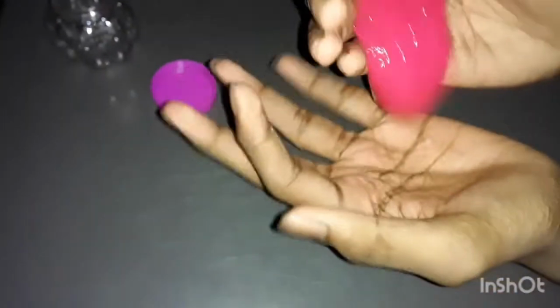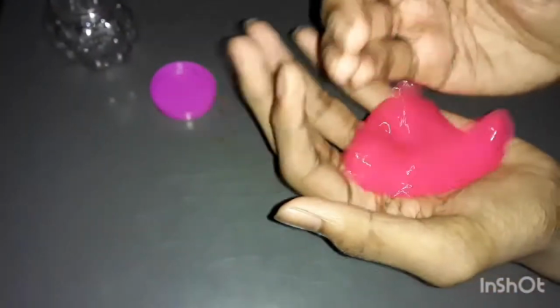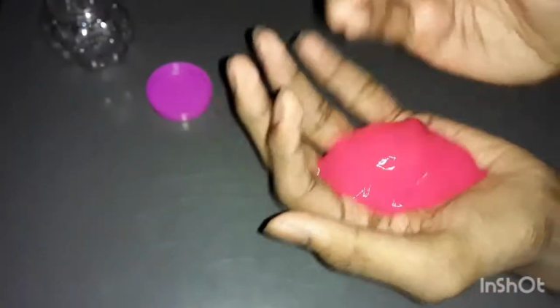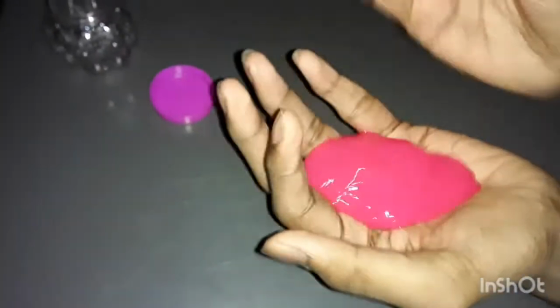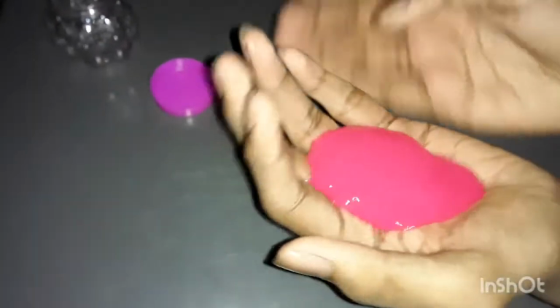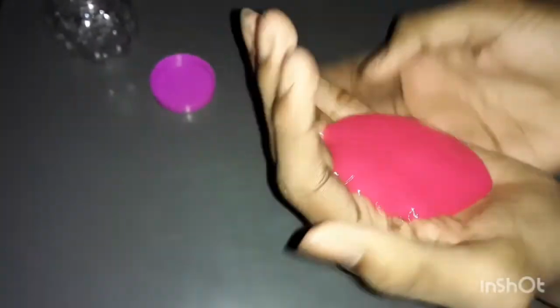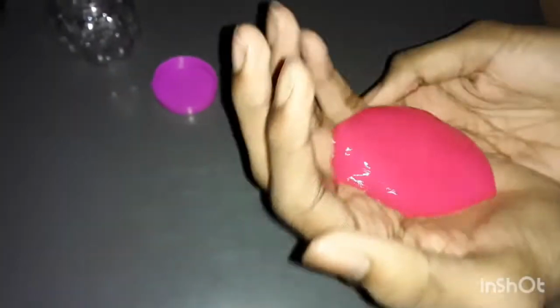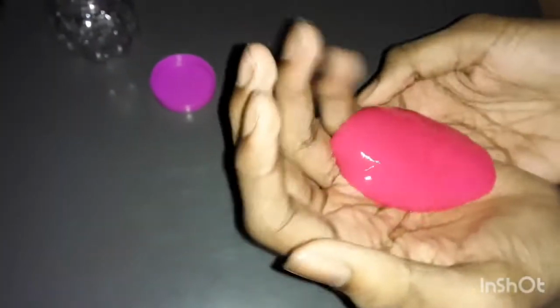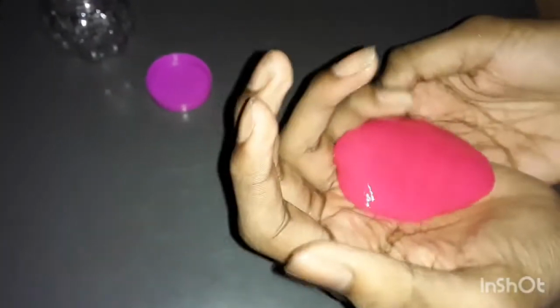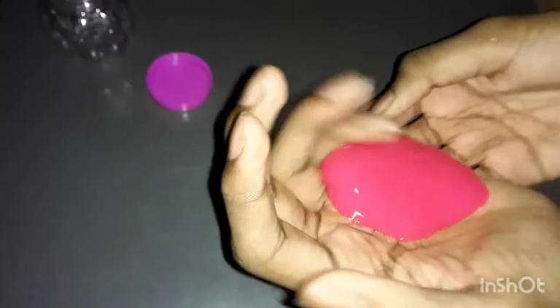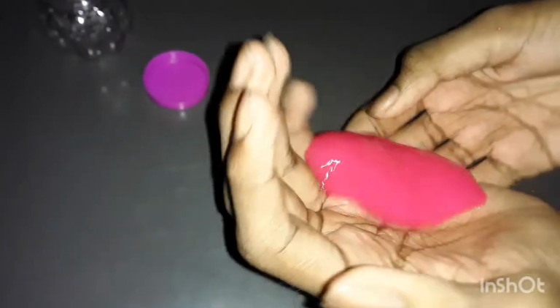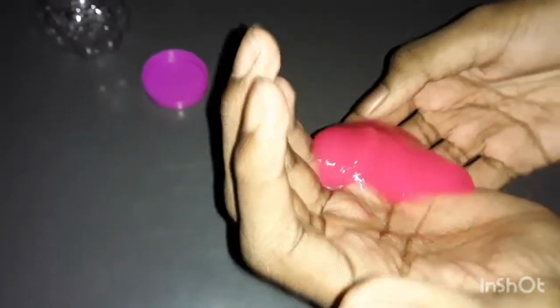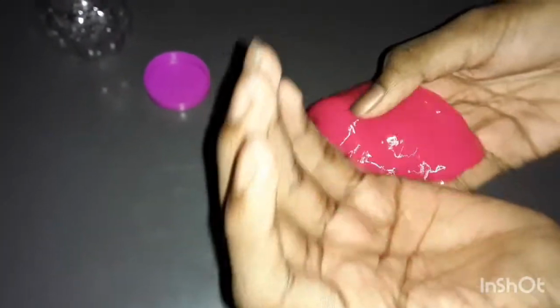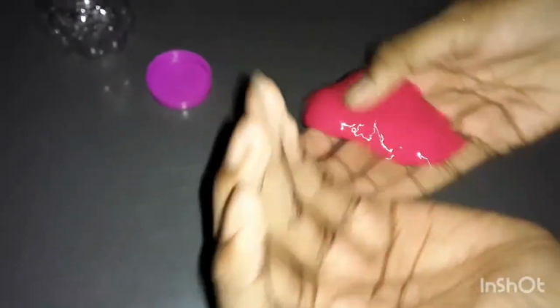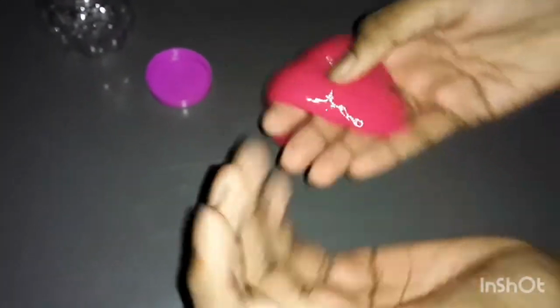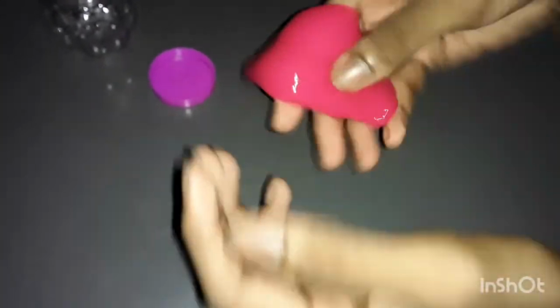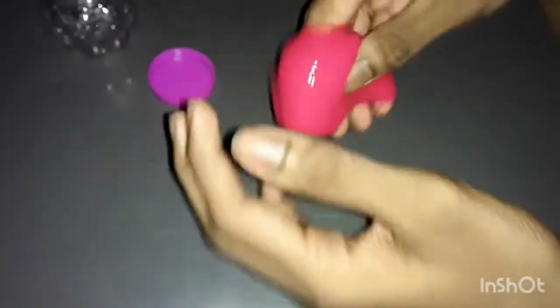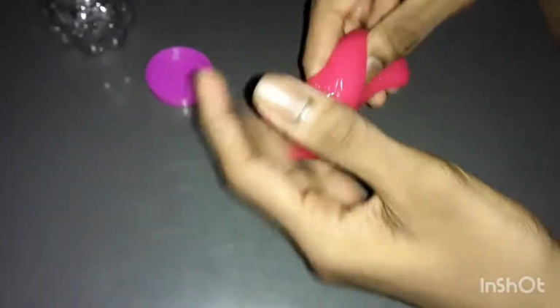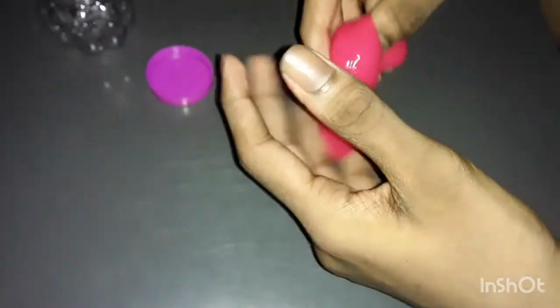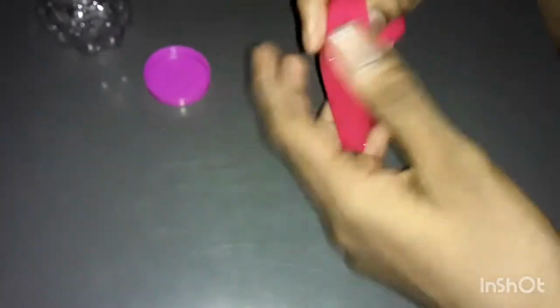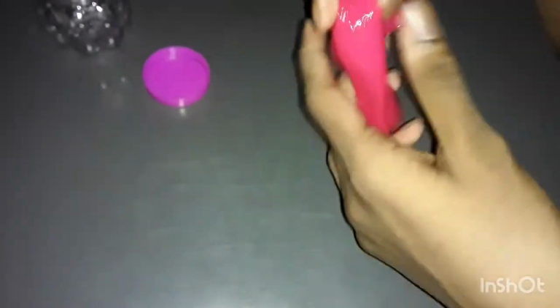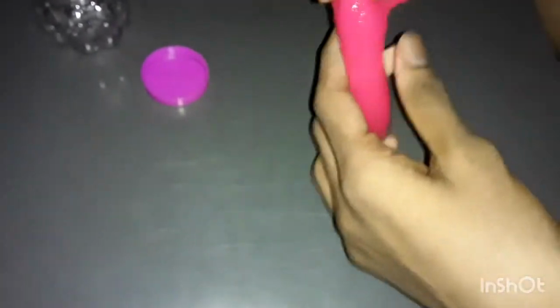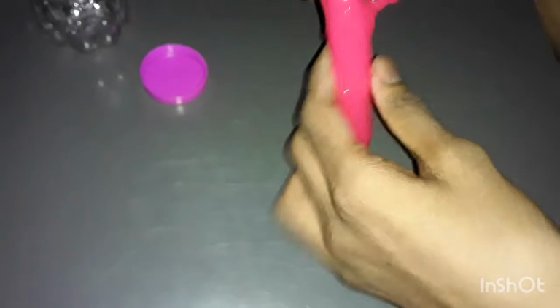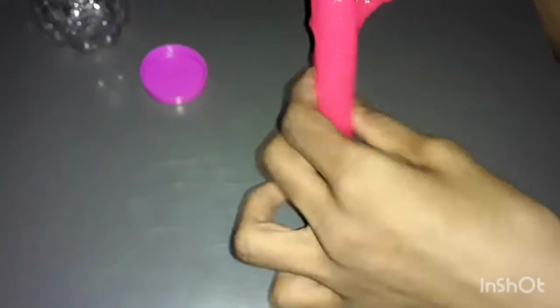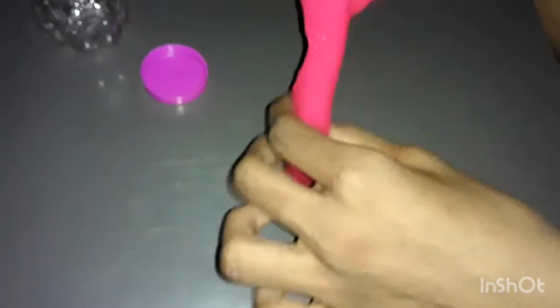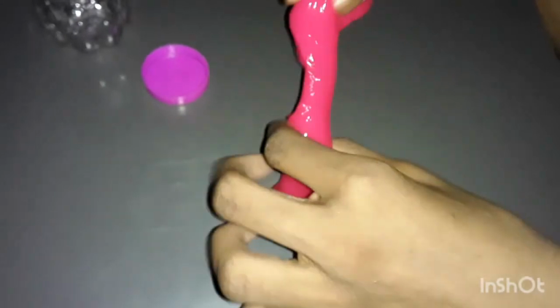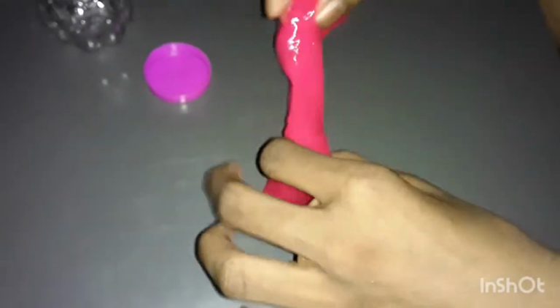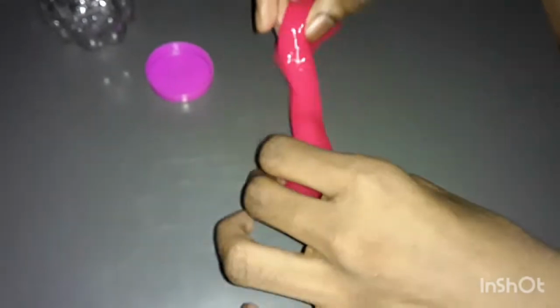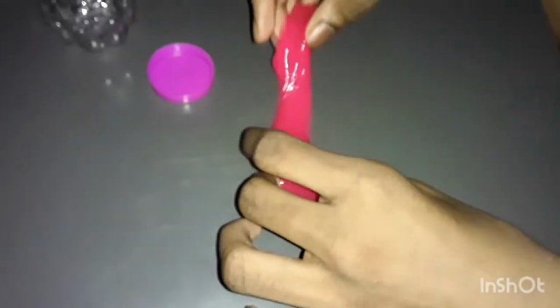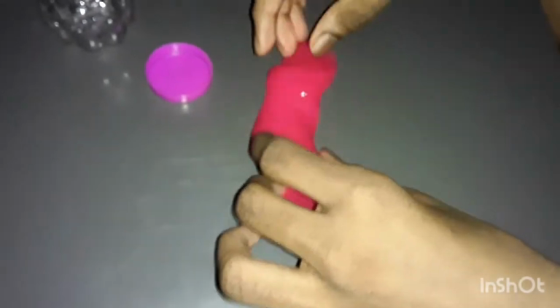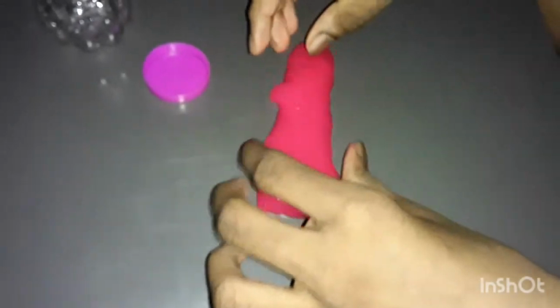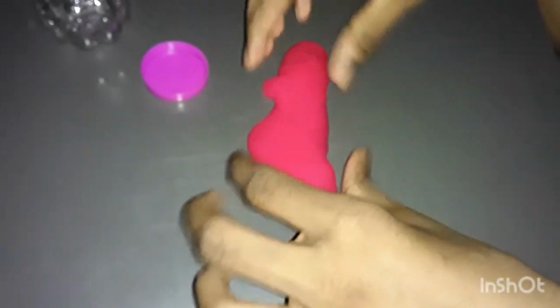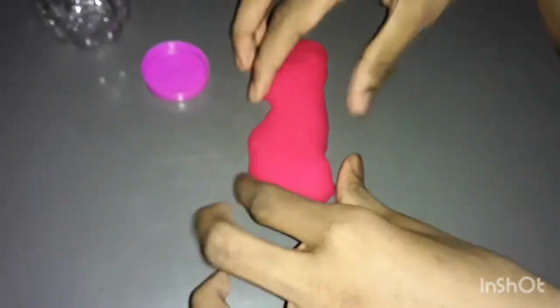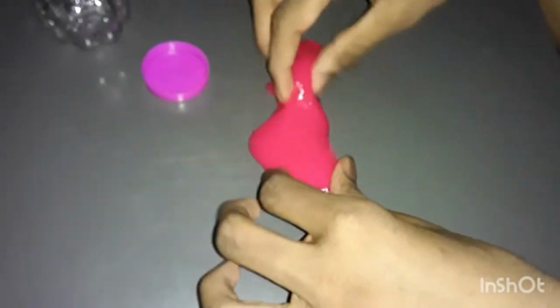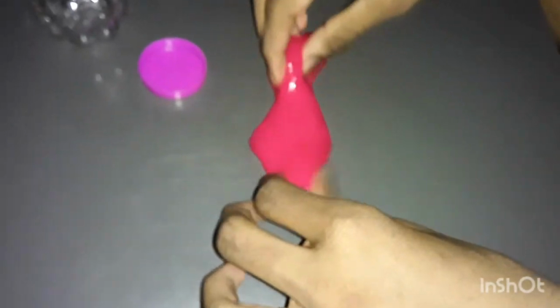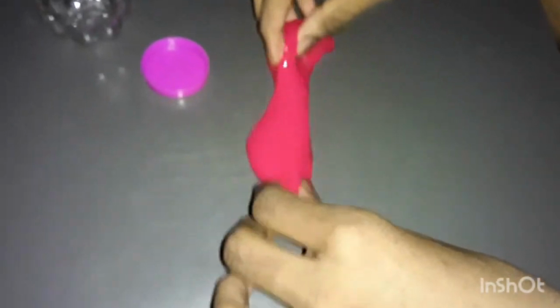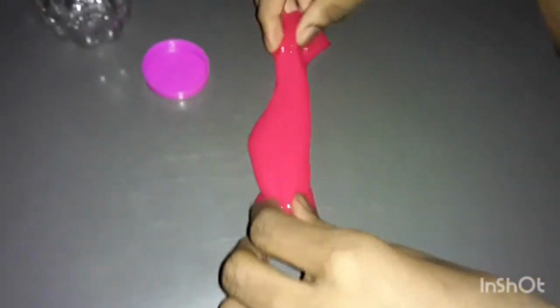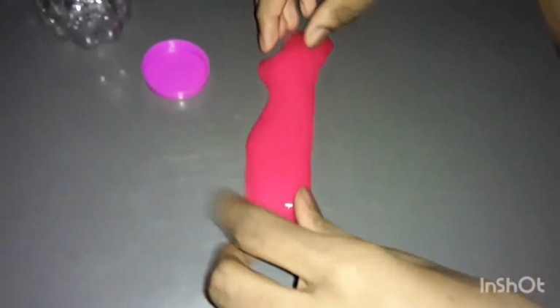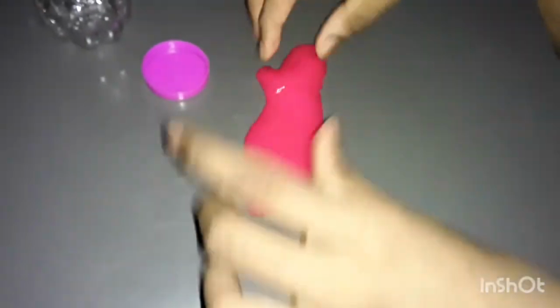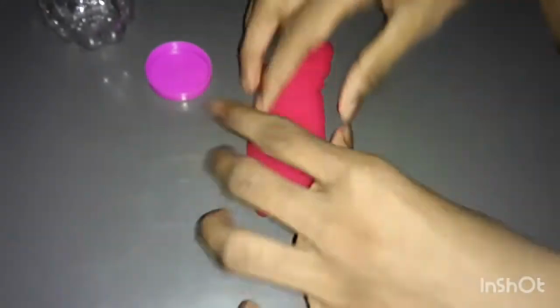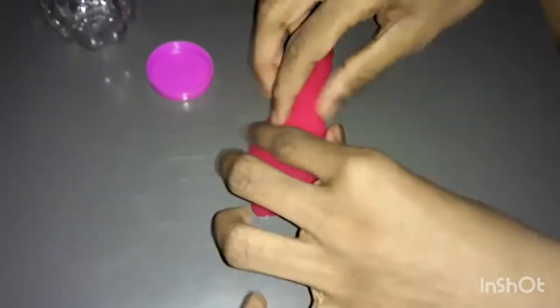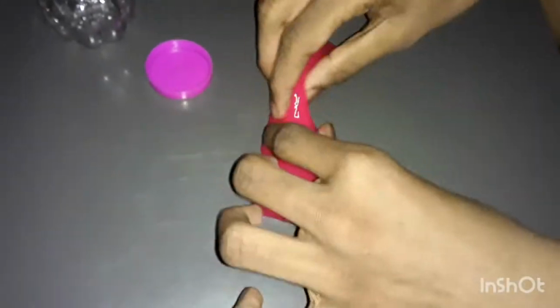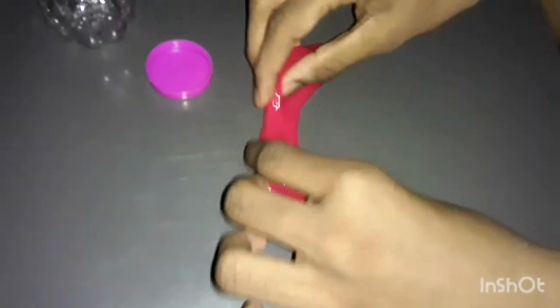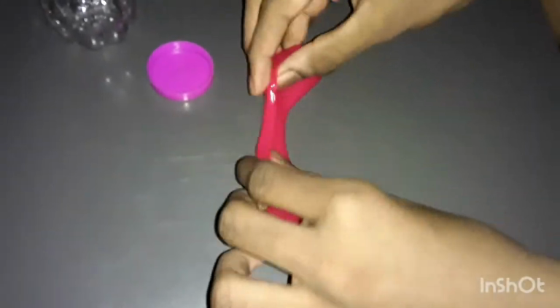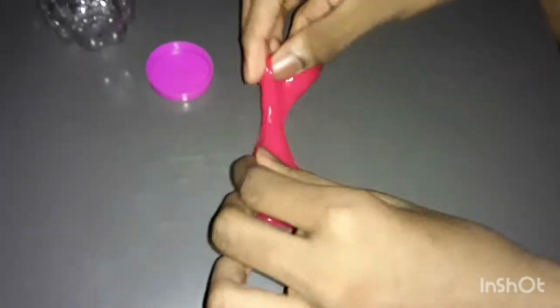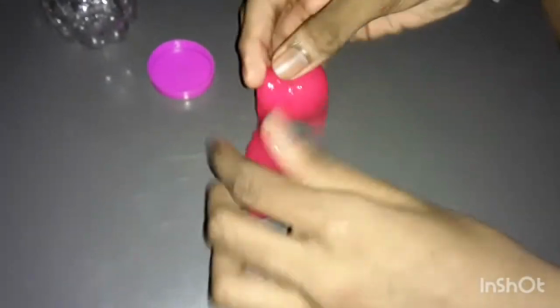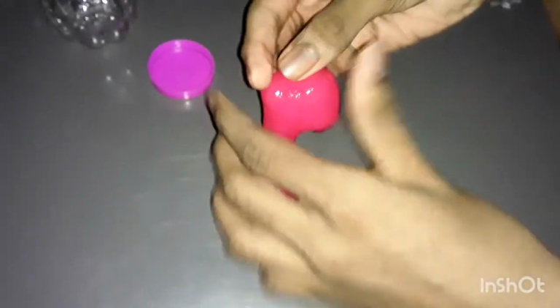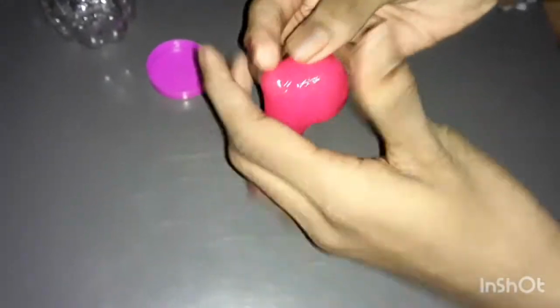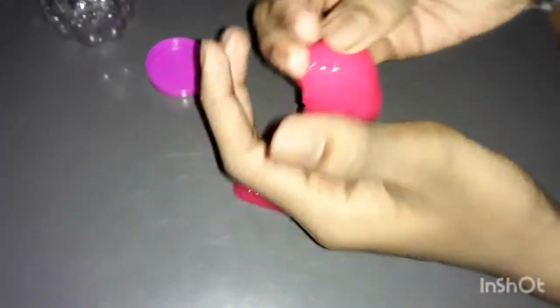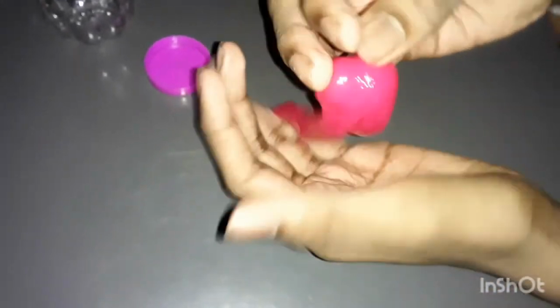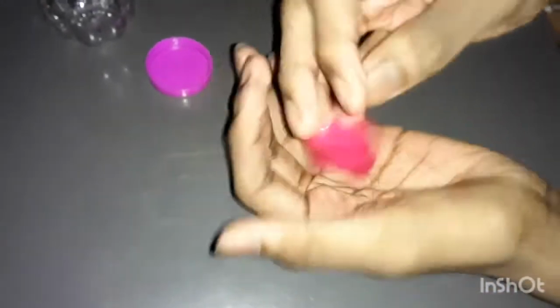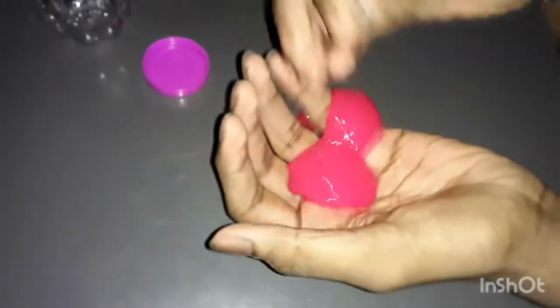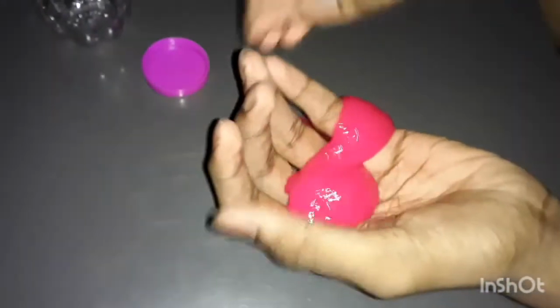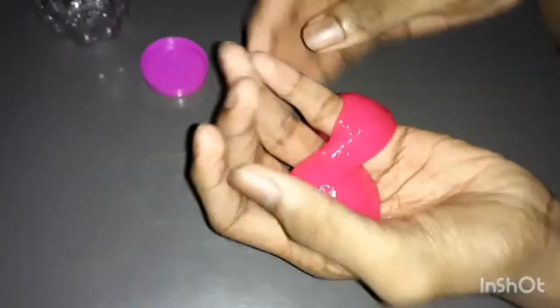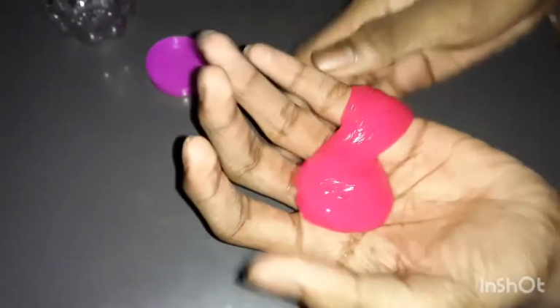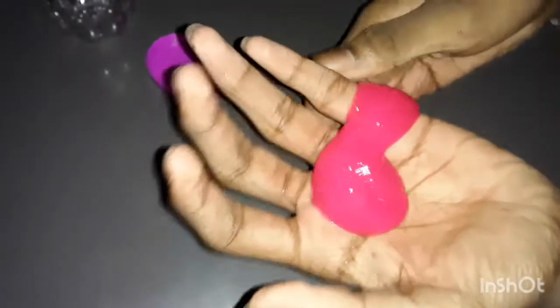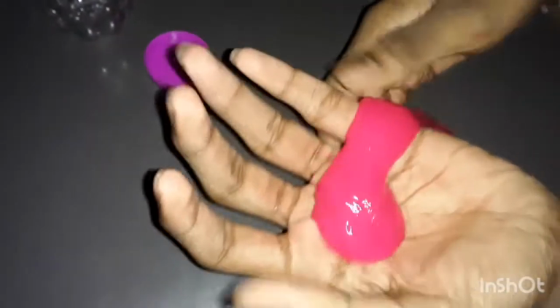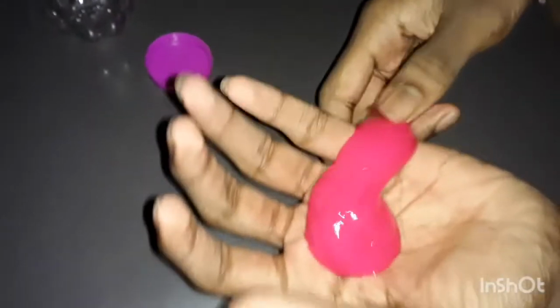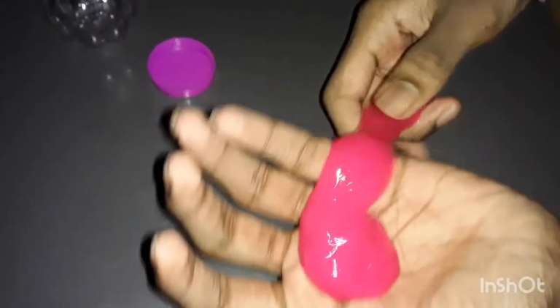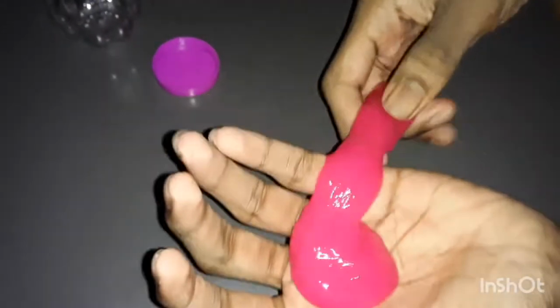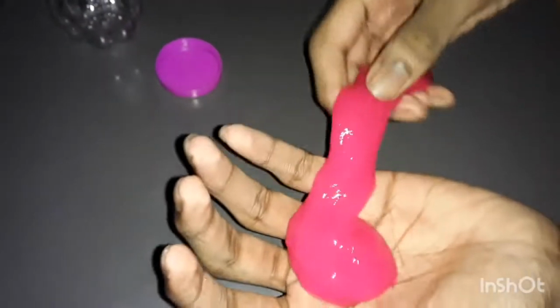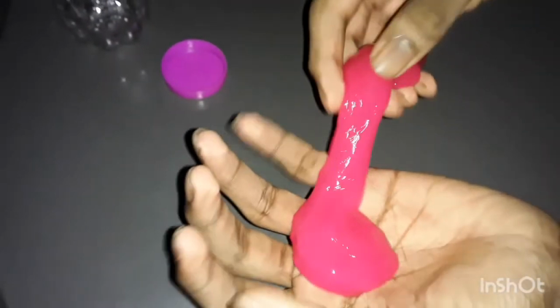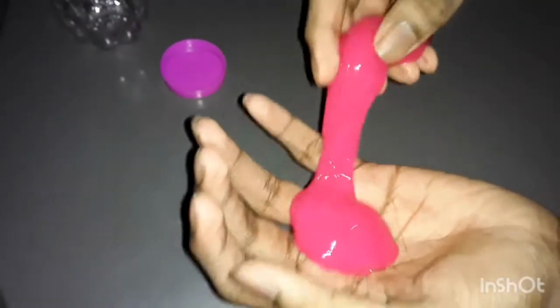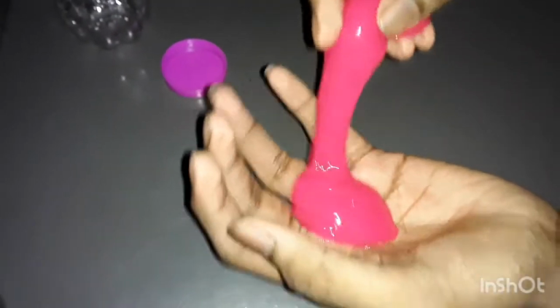Now we are going to show the price. Let's see what we have in the description. Look at this — it is a jelly and it is a super slime. It is a bright color.